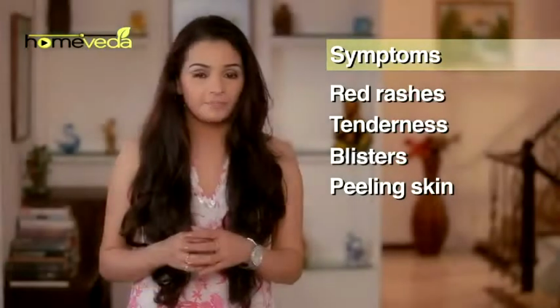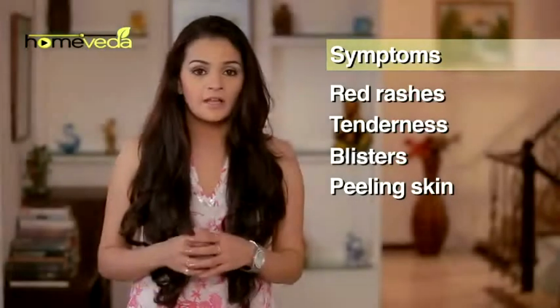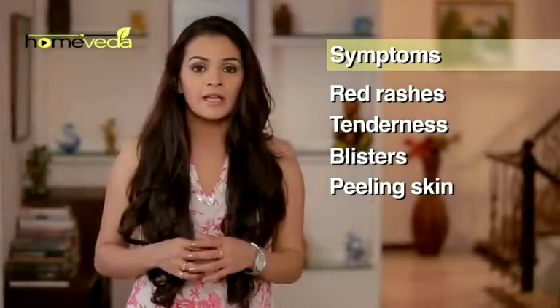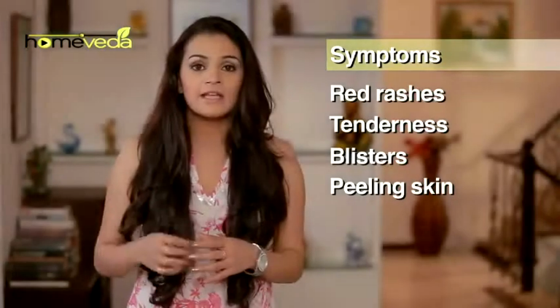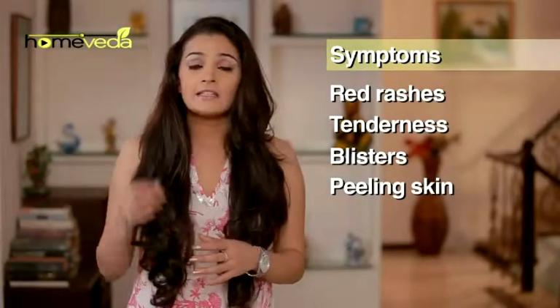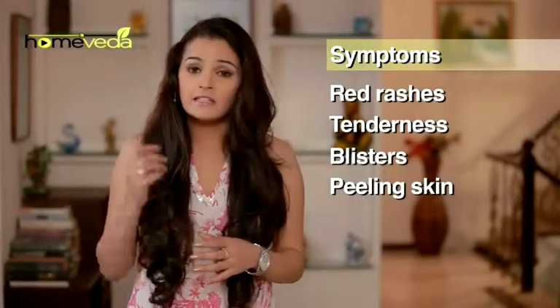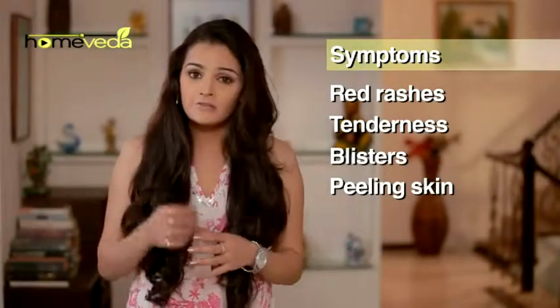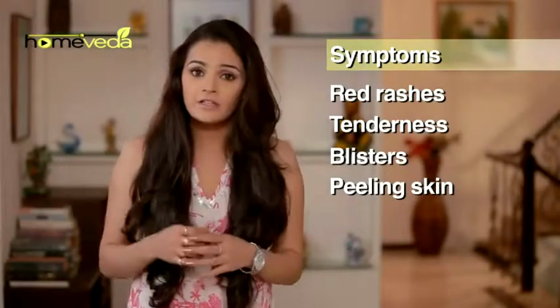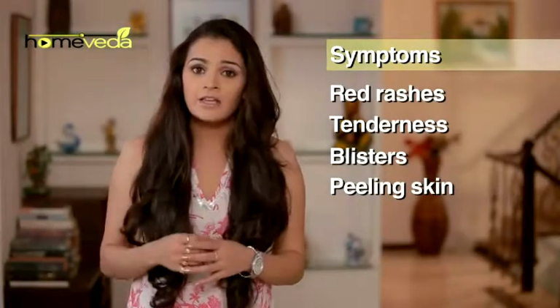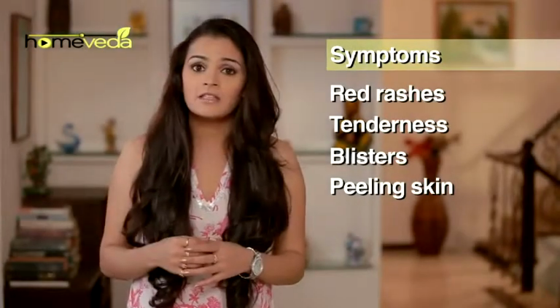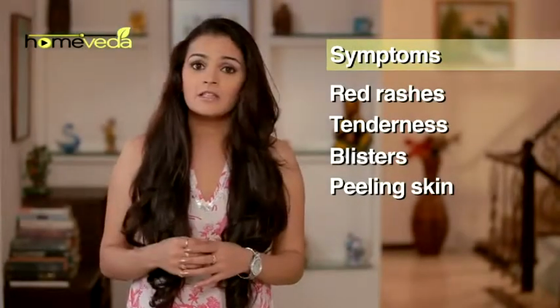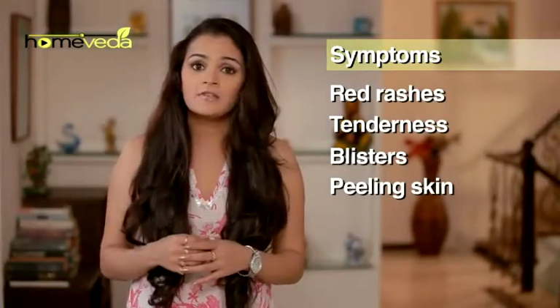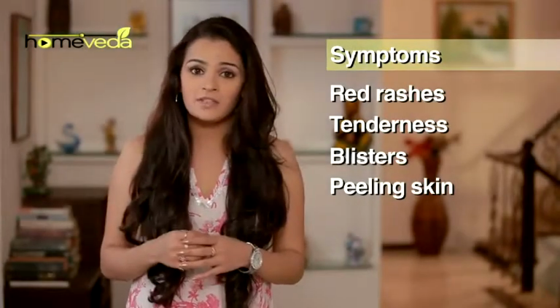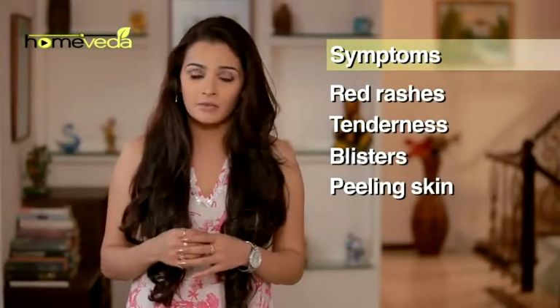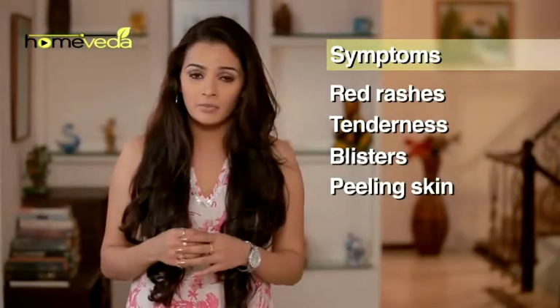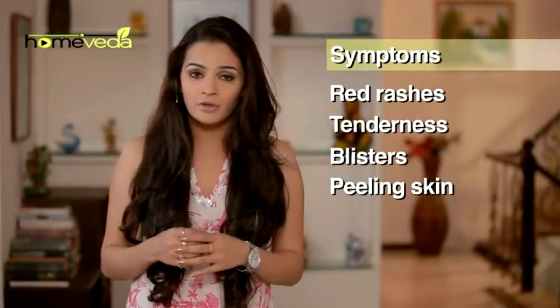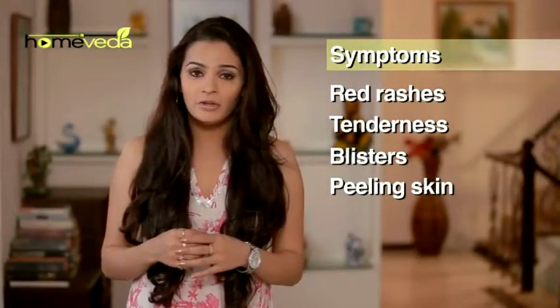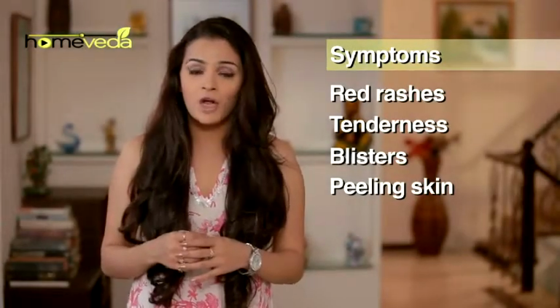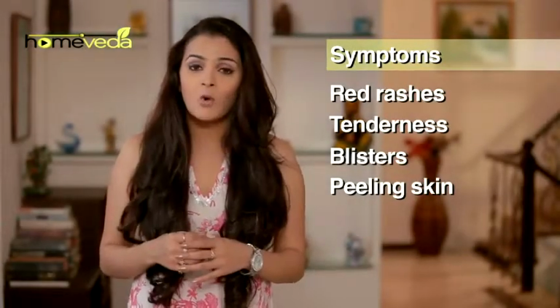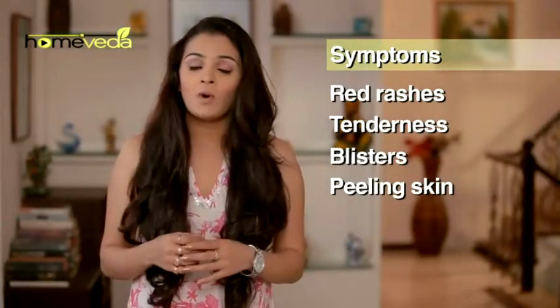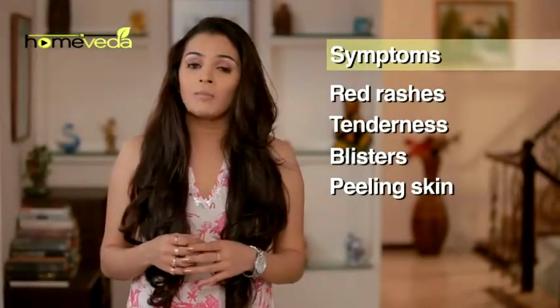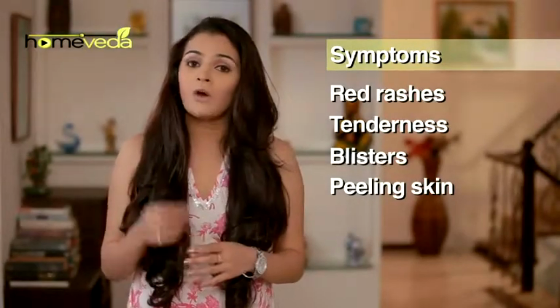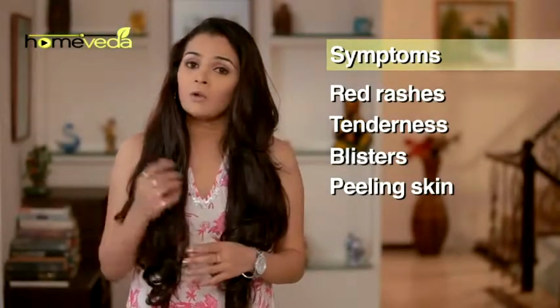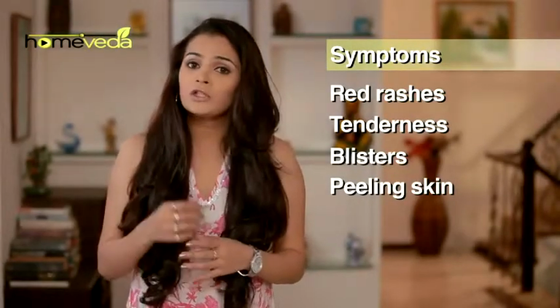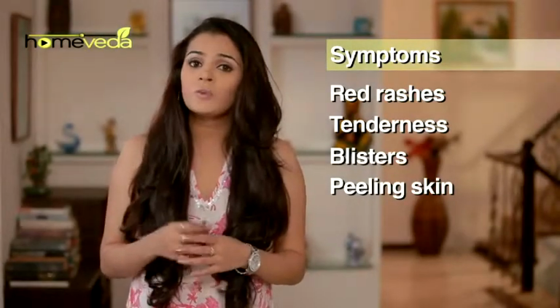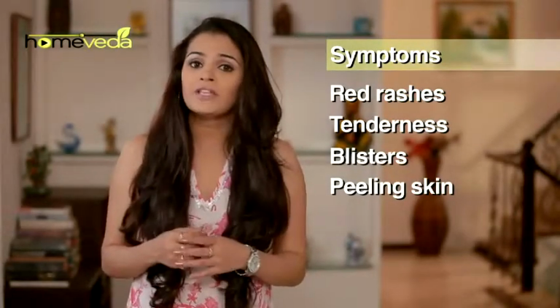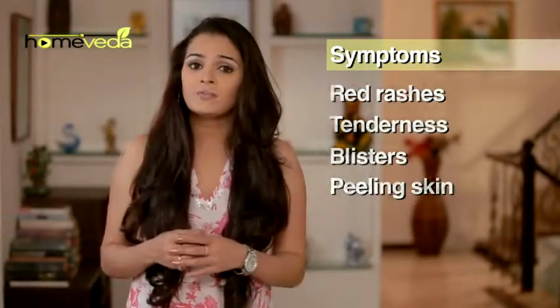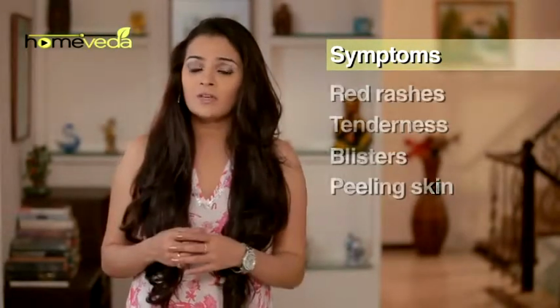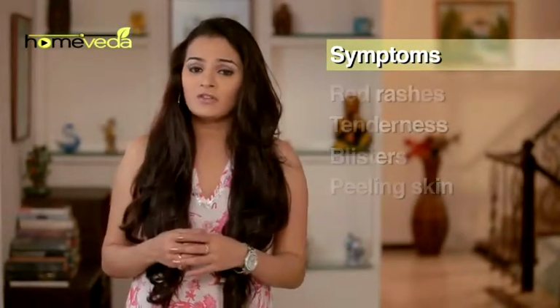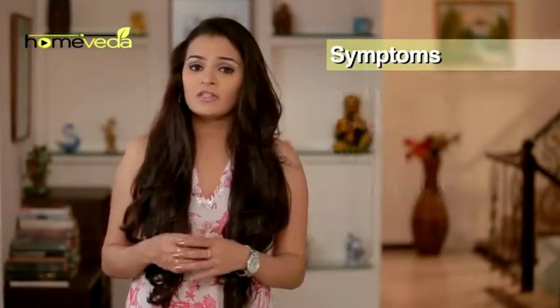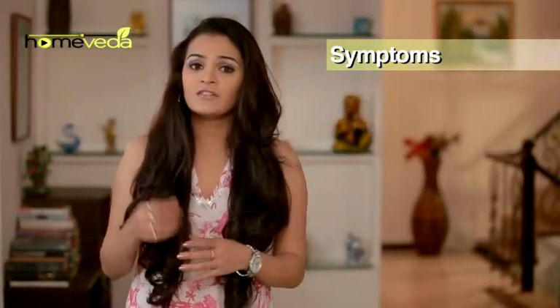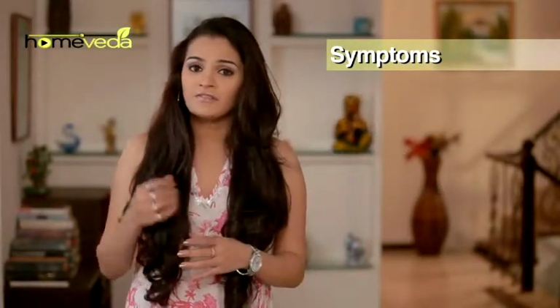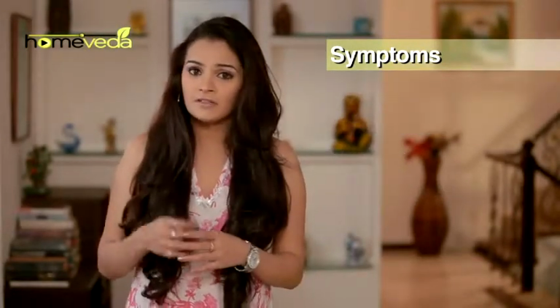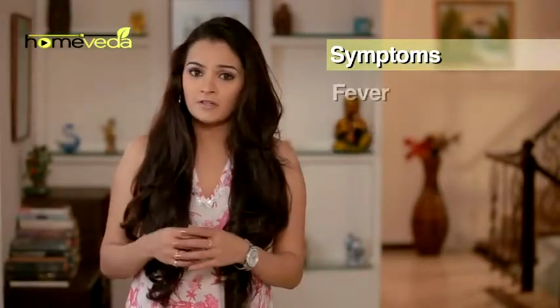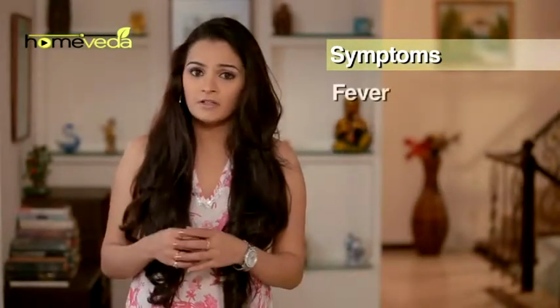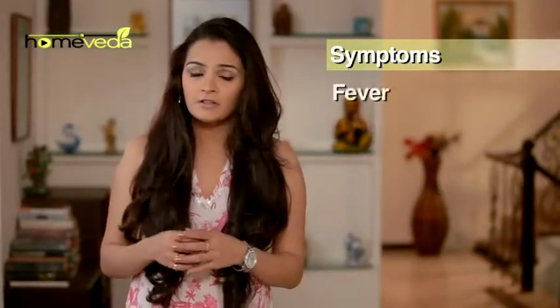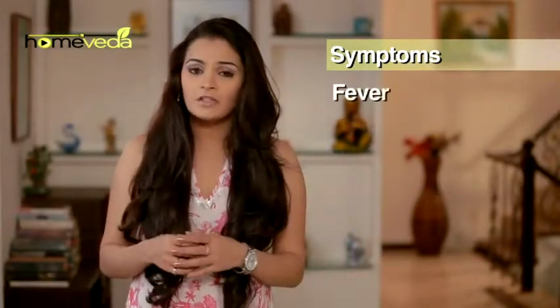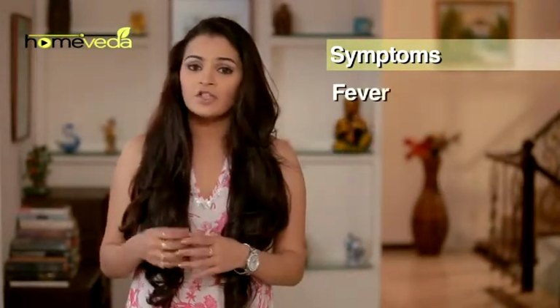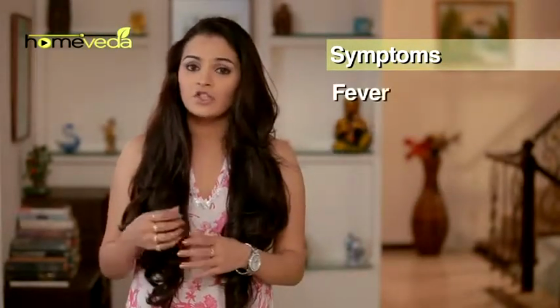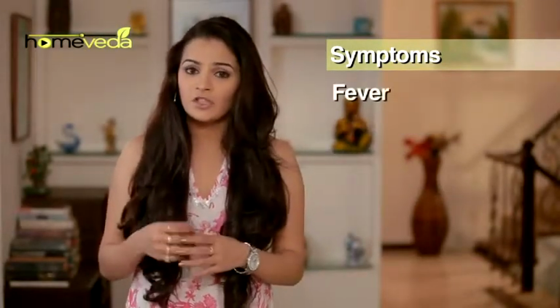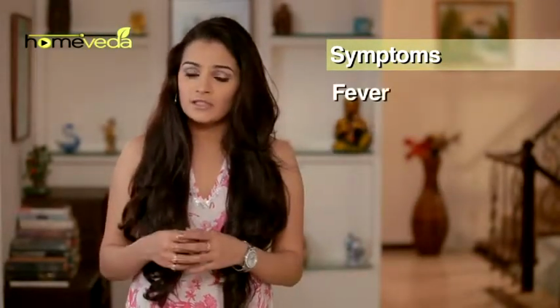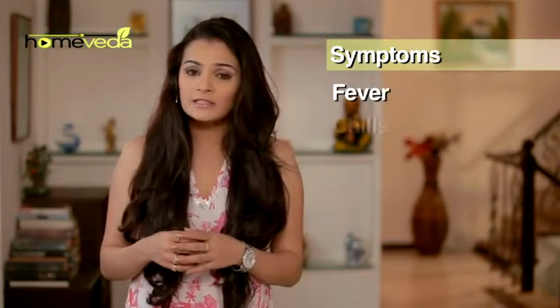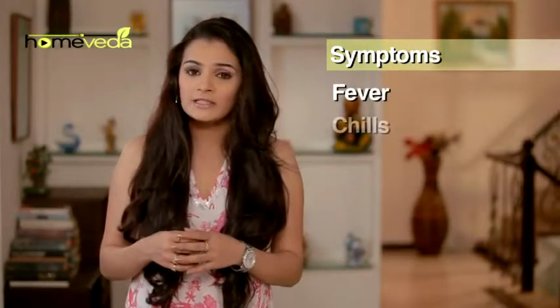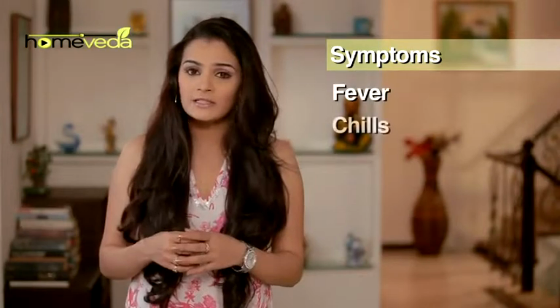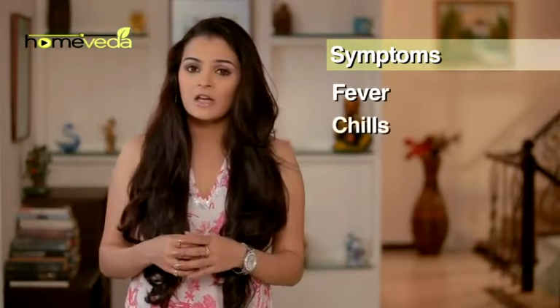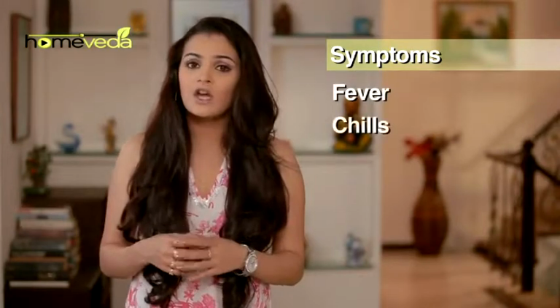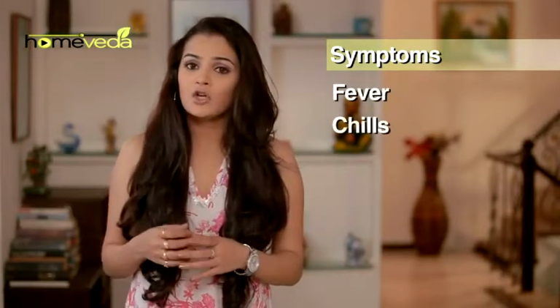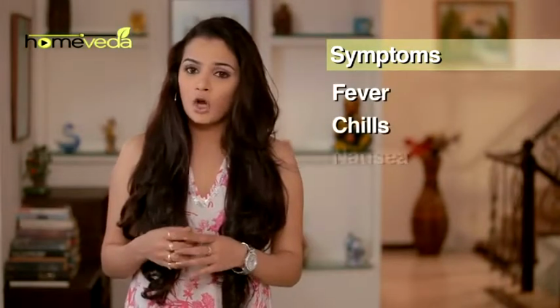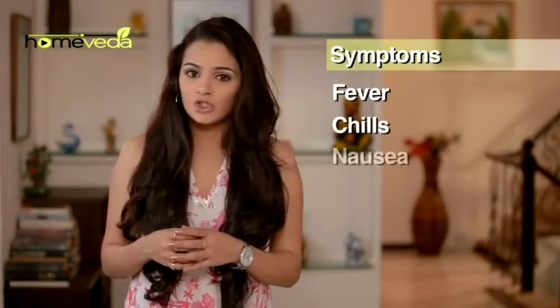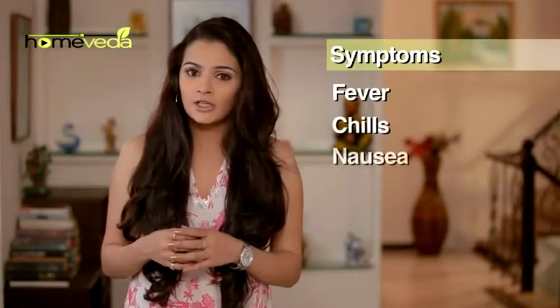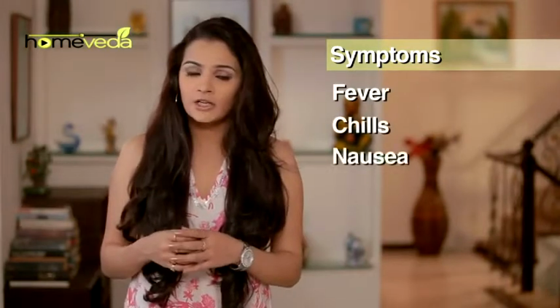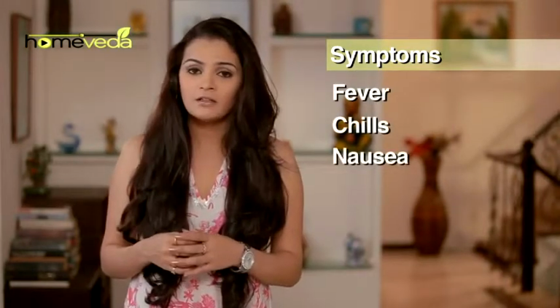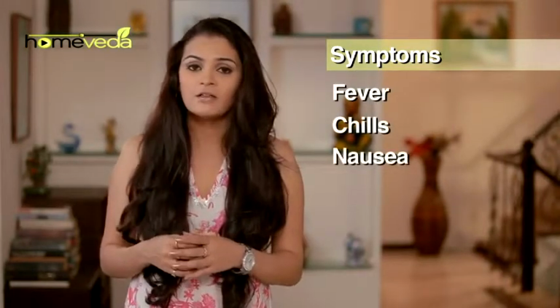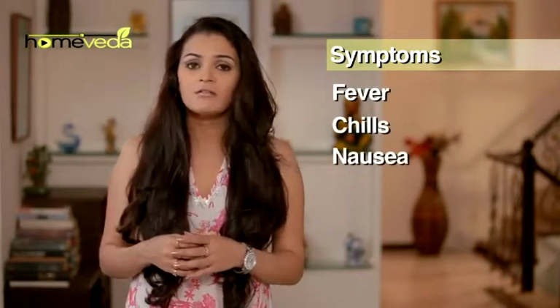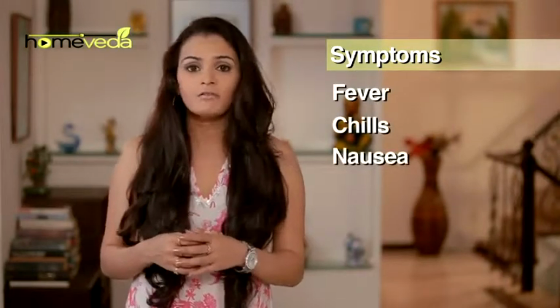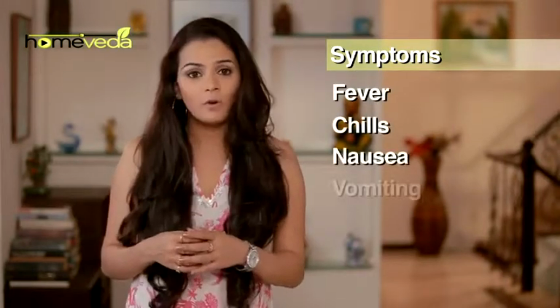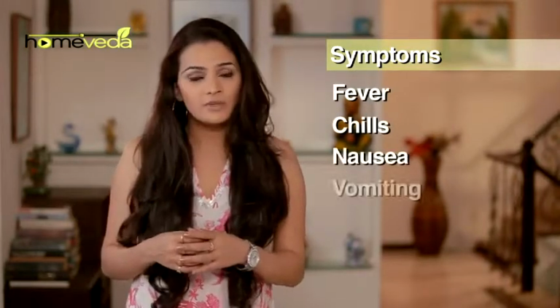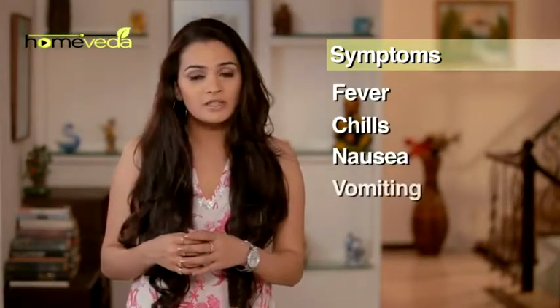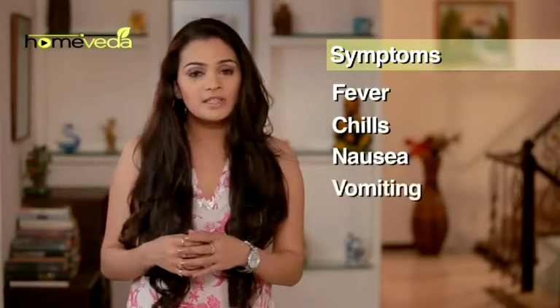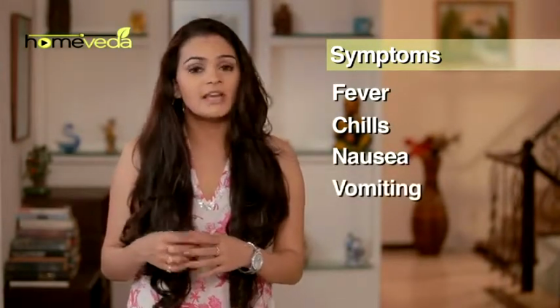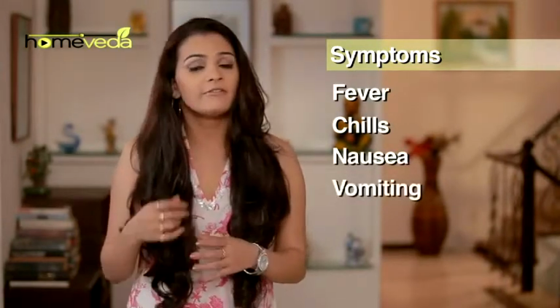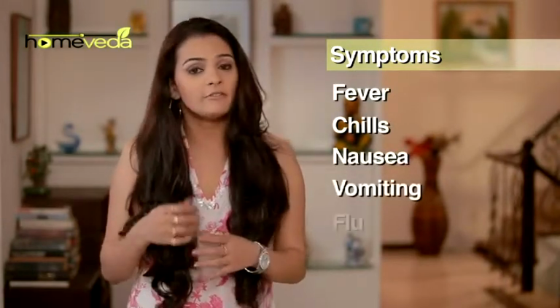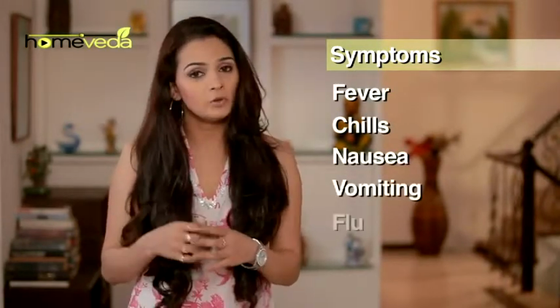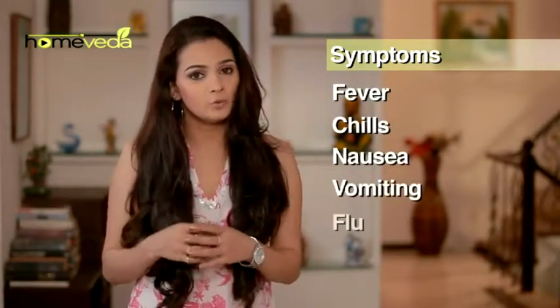In severe cases of sunburn, one may also experience fever, chills, nausea, vomiting and flu.